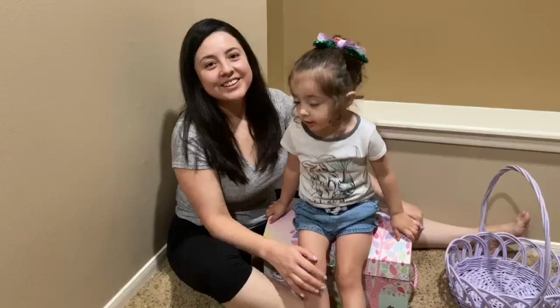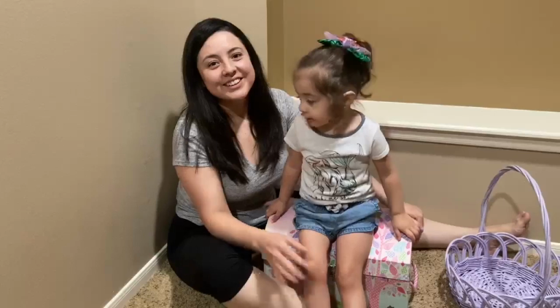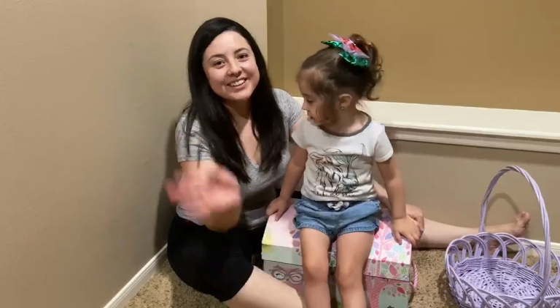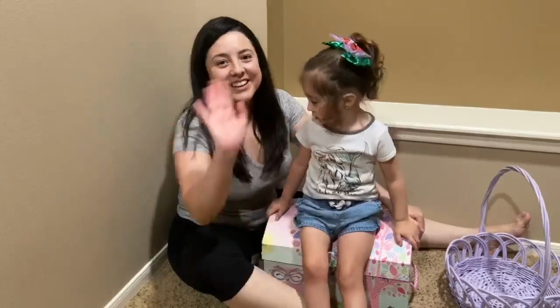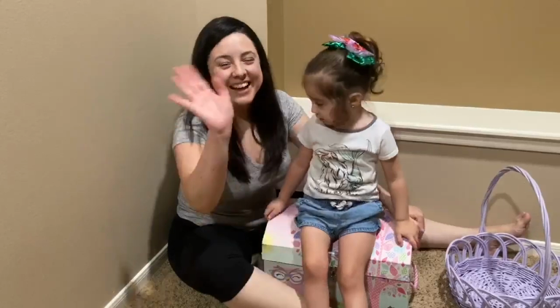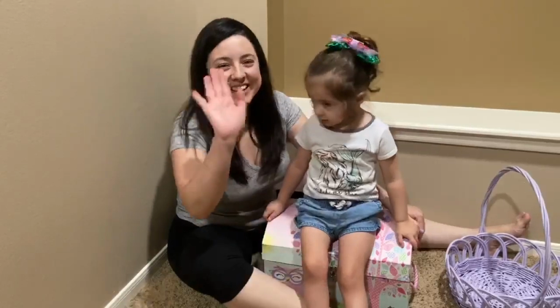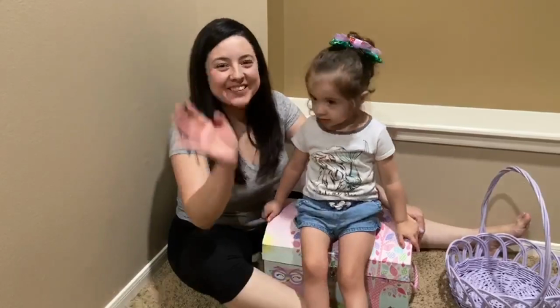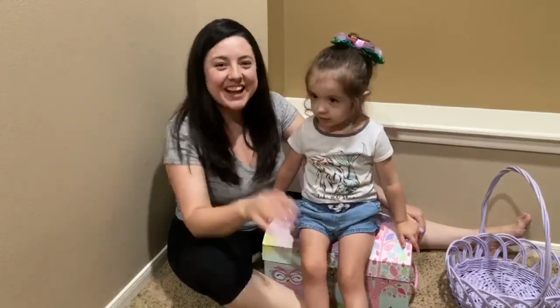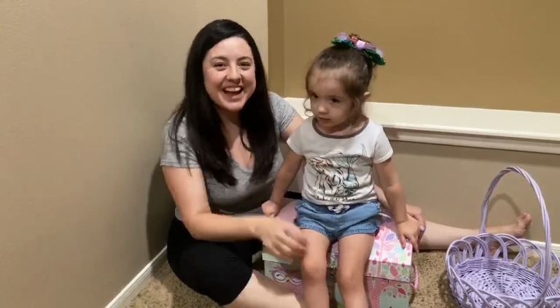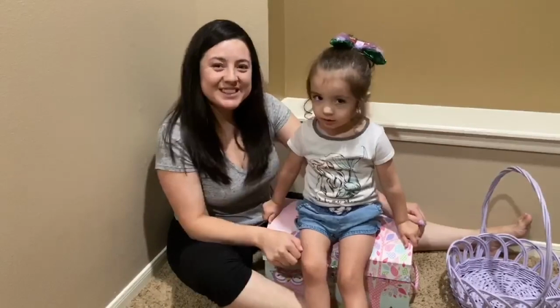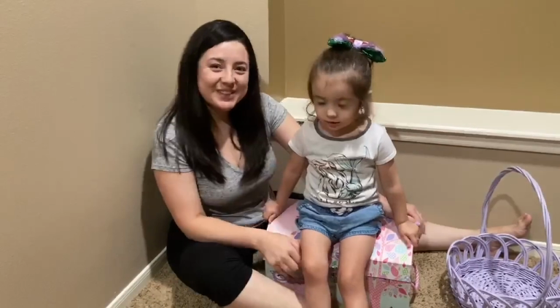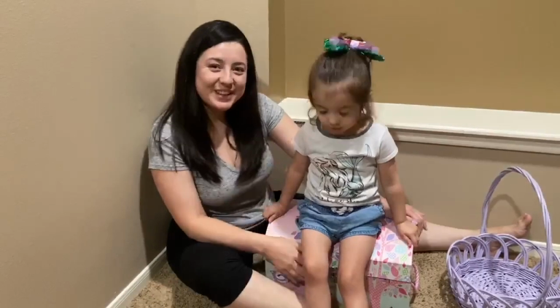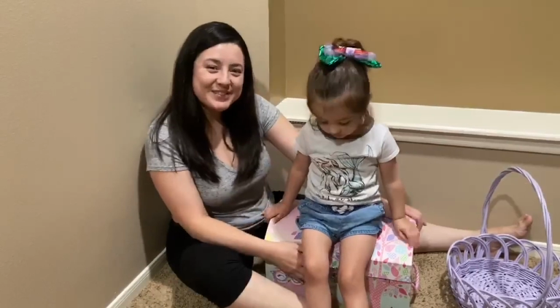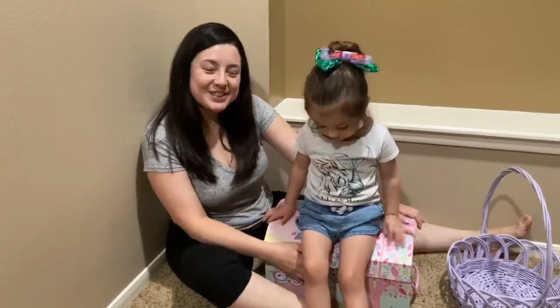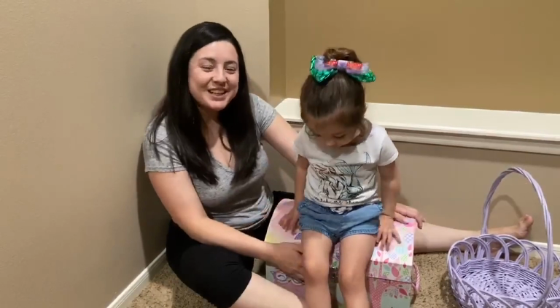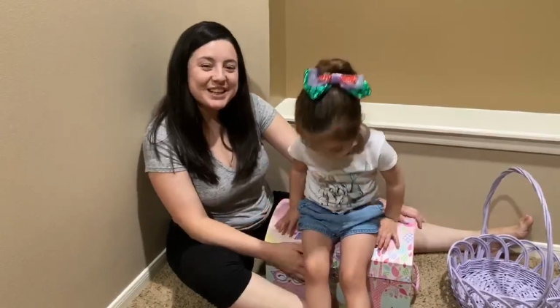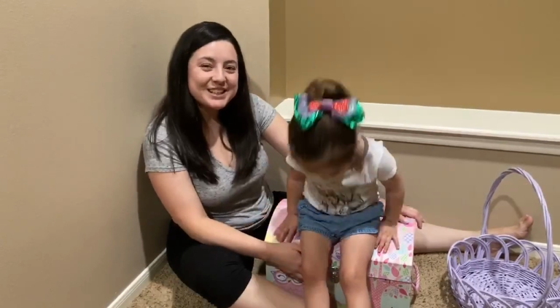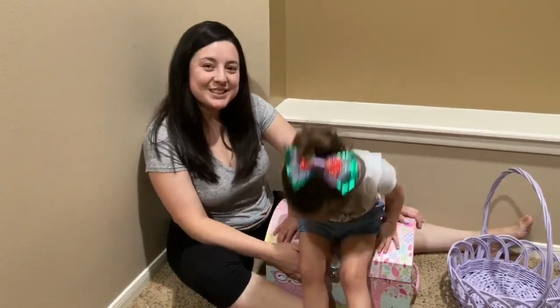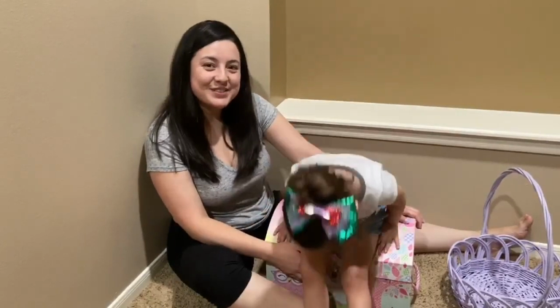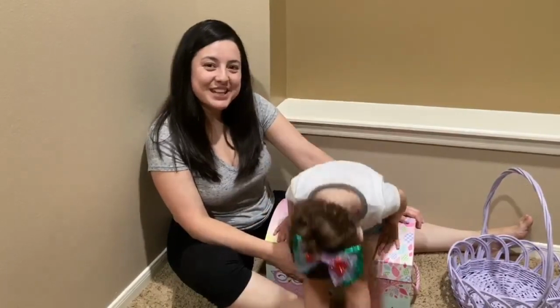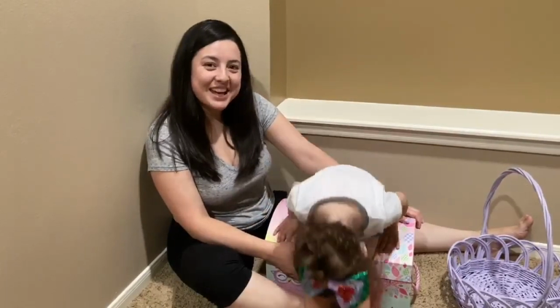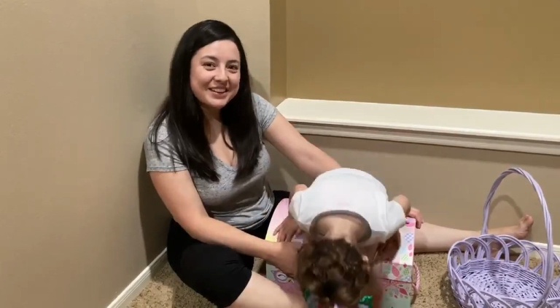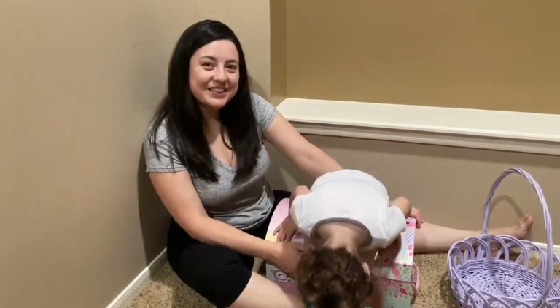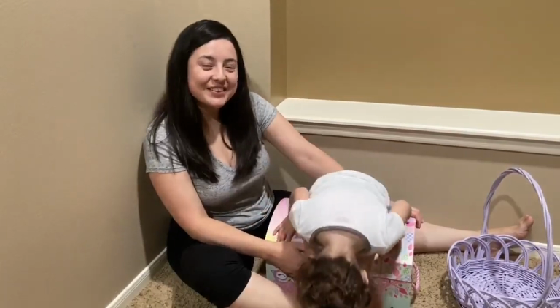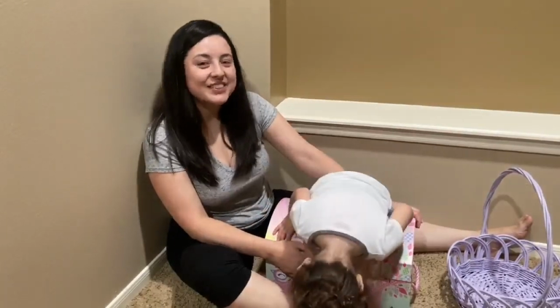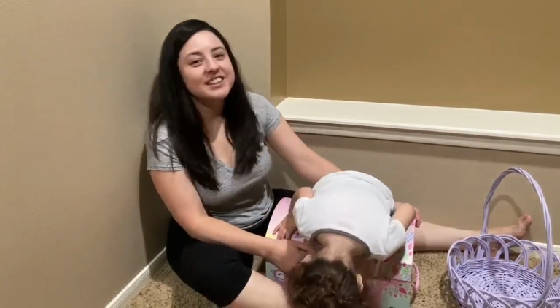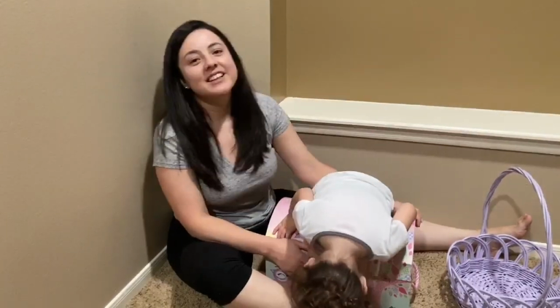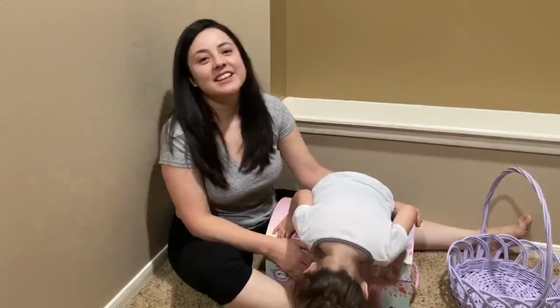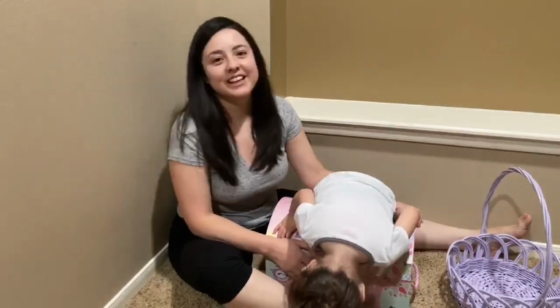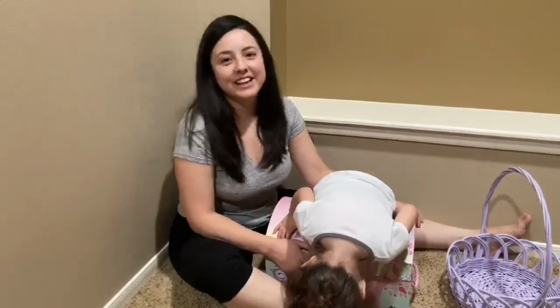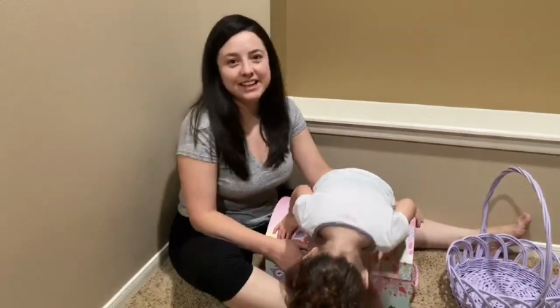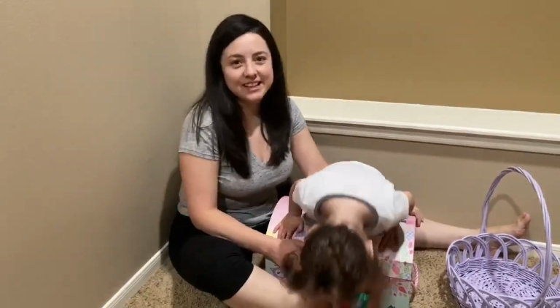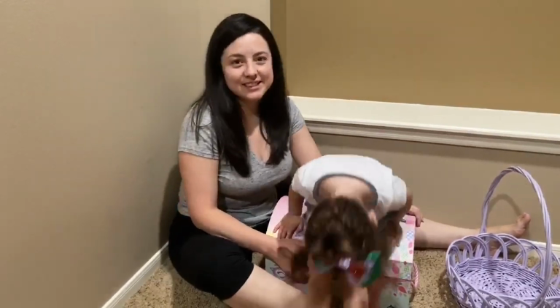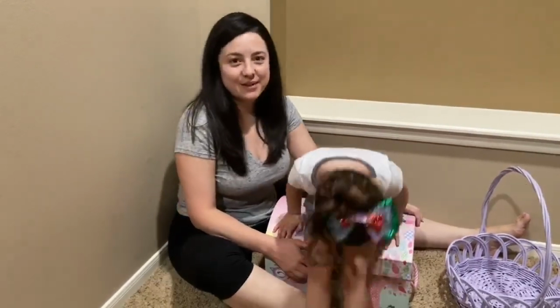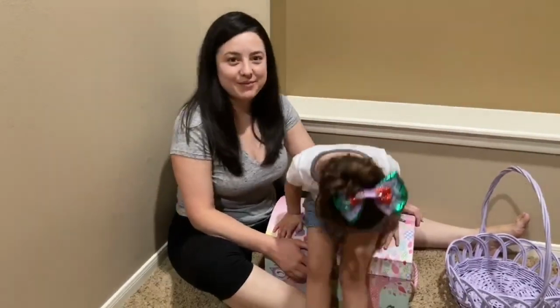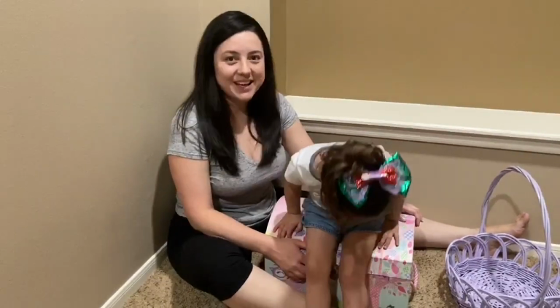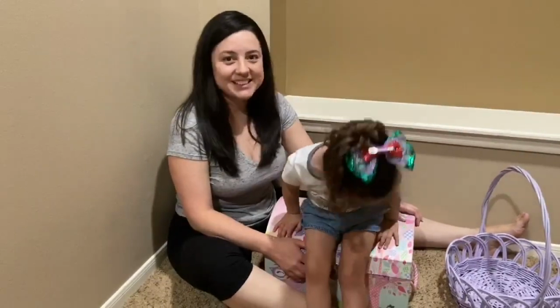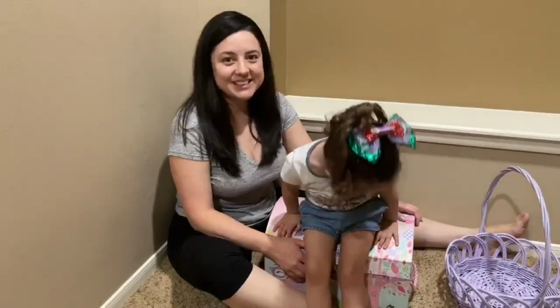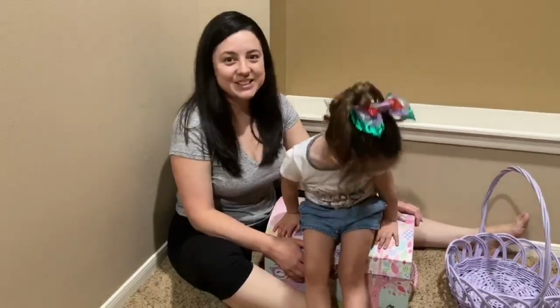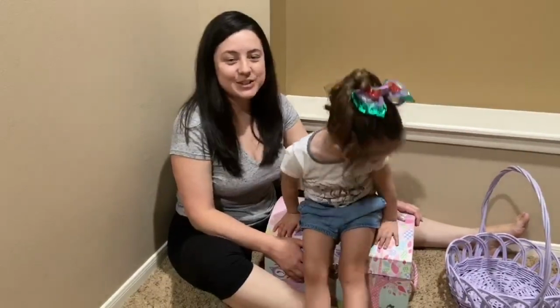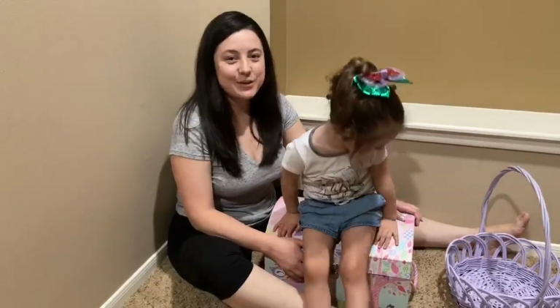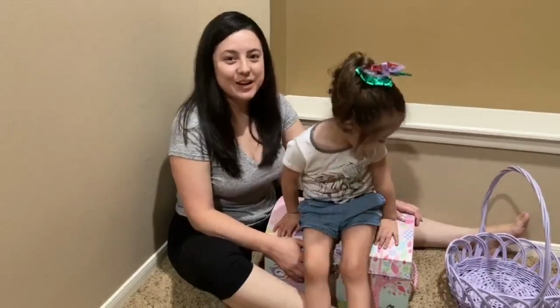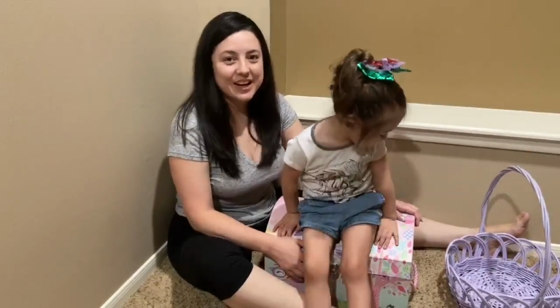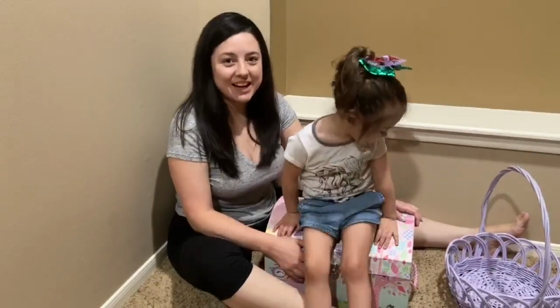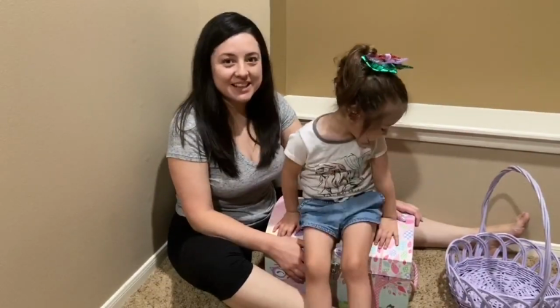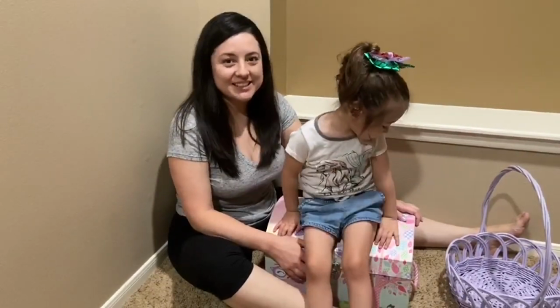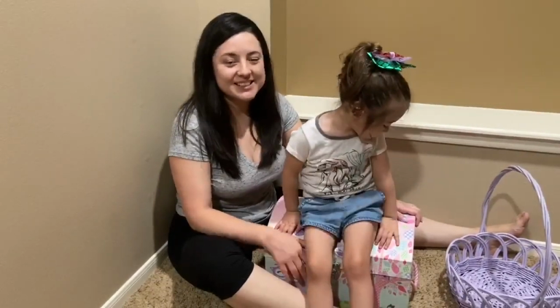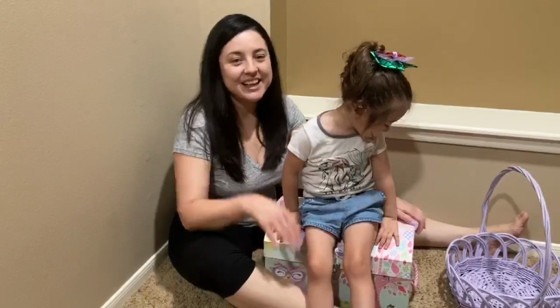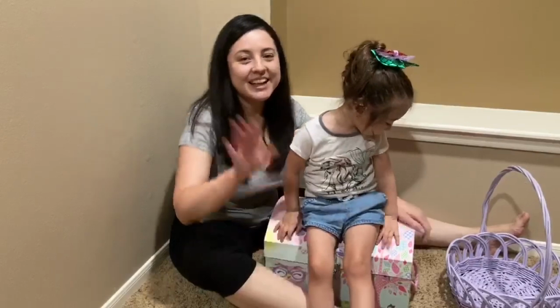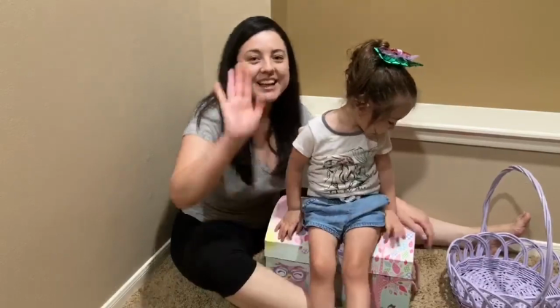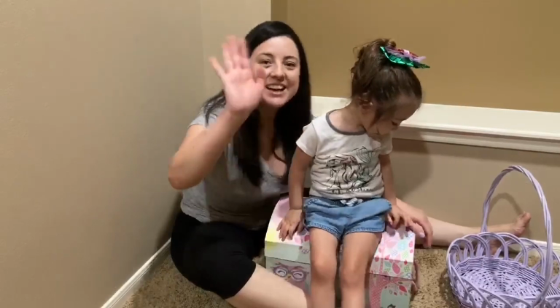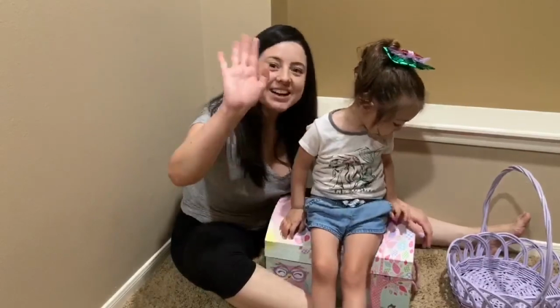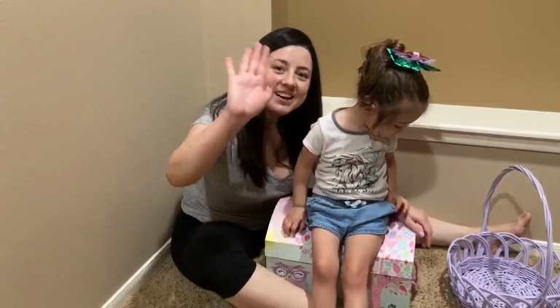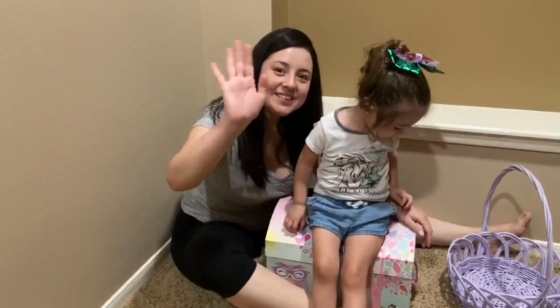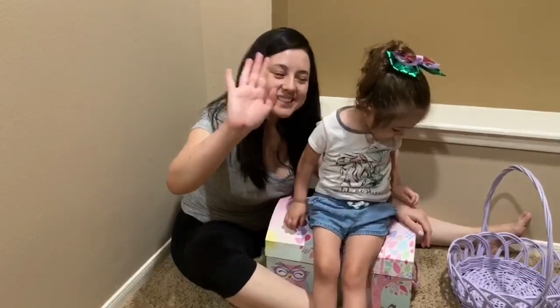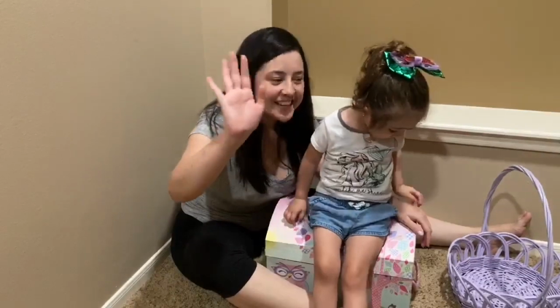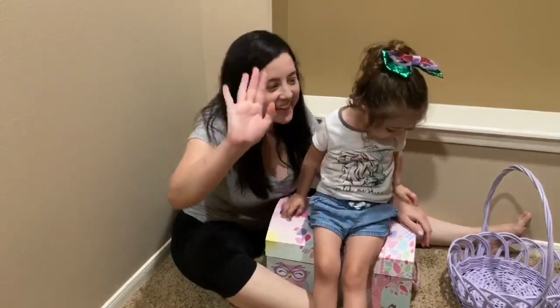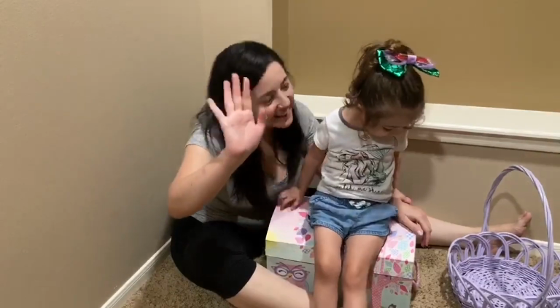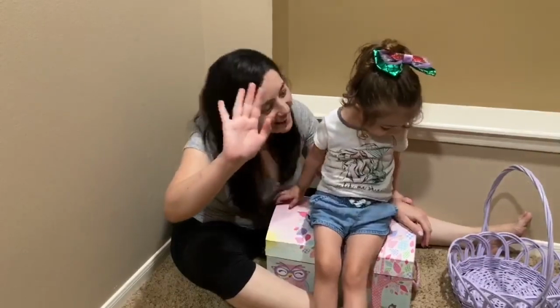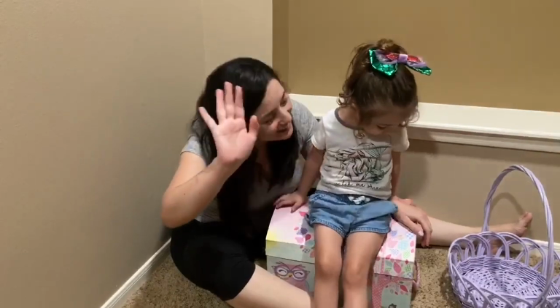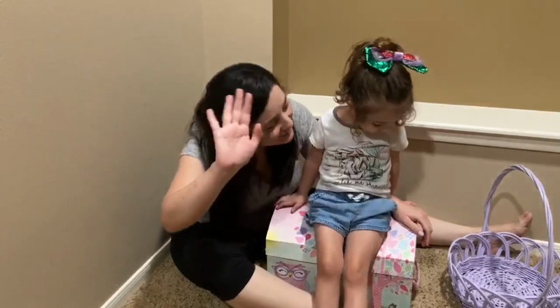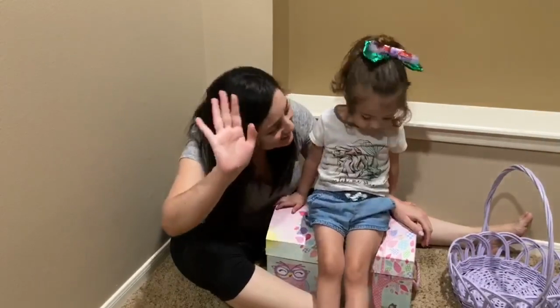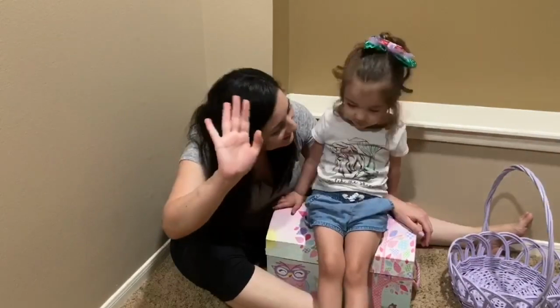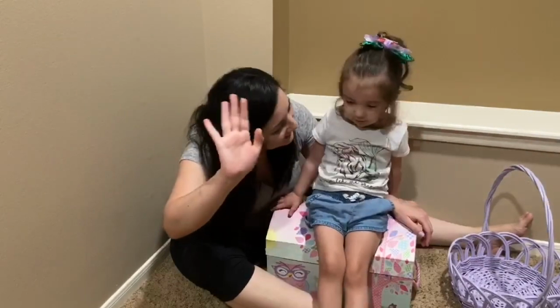Hello guys! Welcome to our YouTube channel, Kiki's Amazing Toys. Hello! Say hello, Kiki!